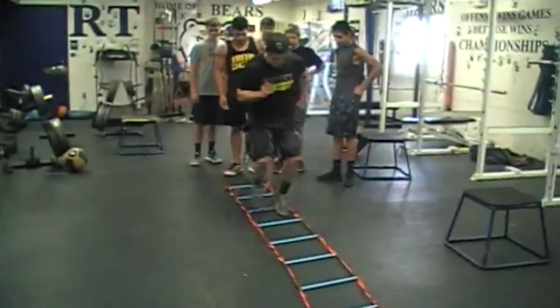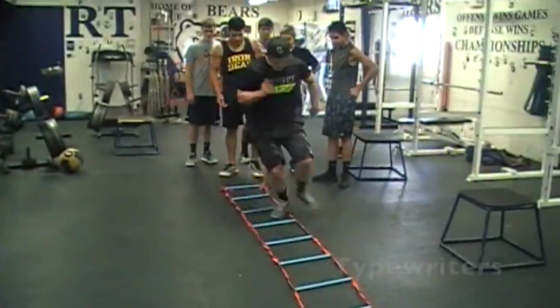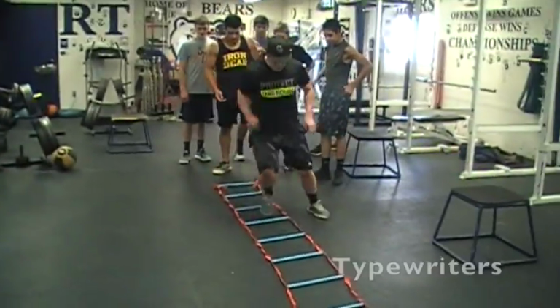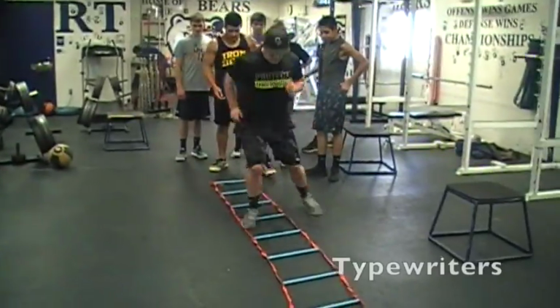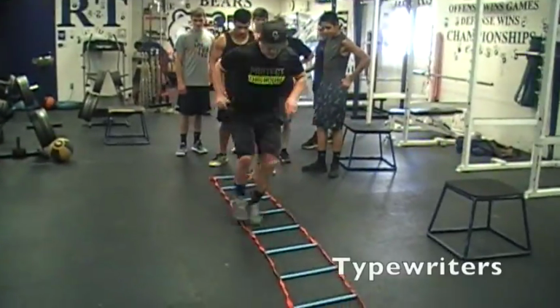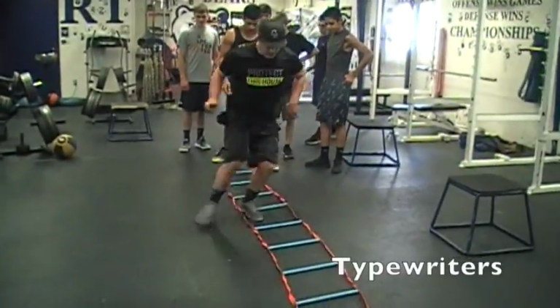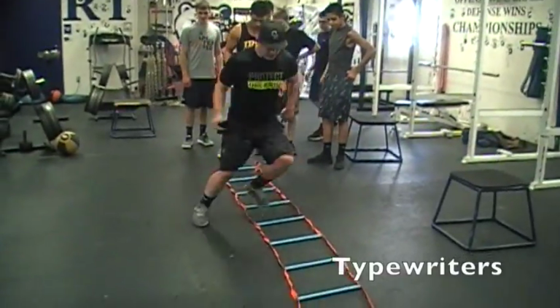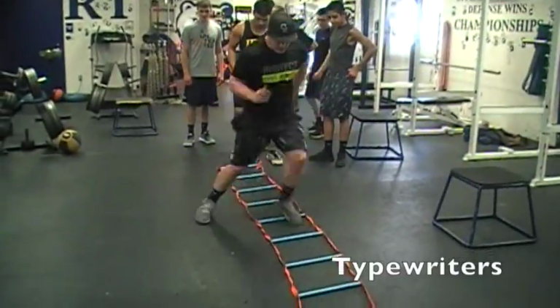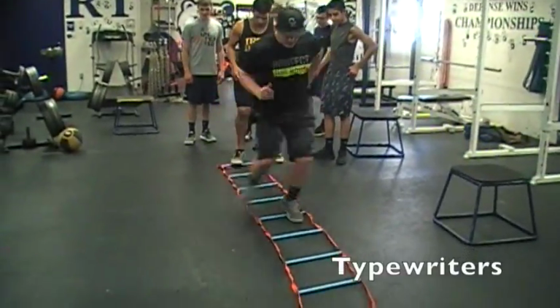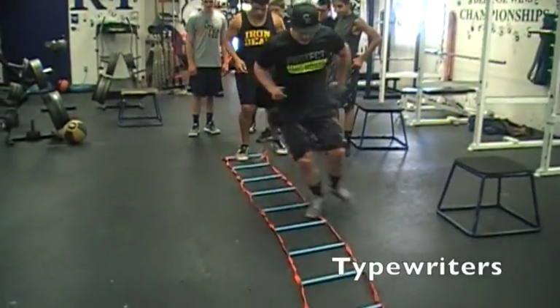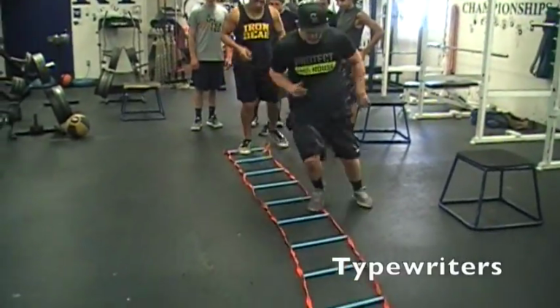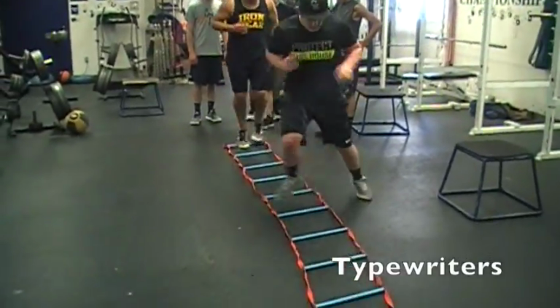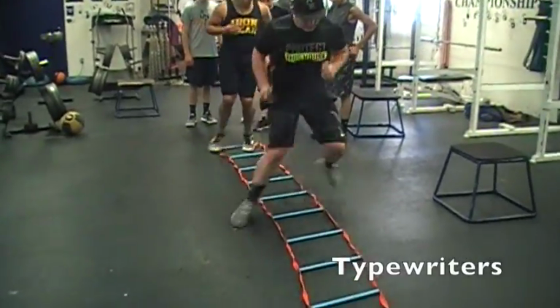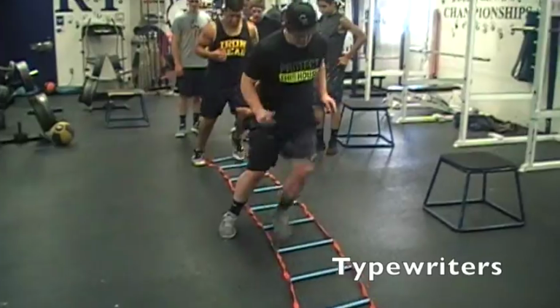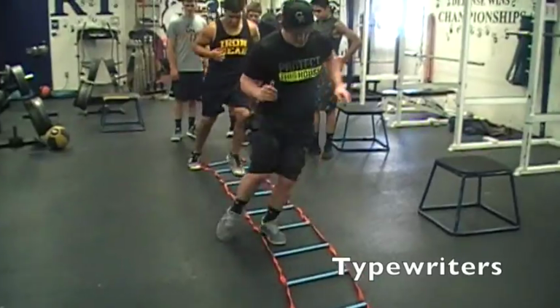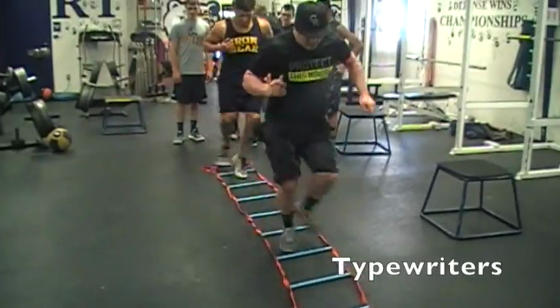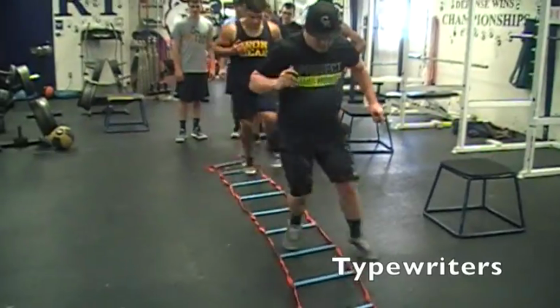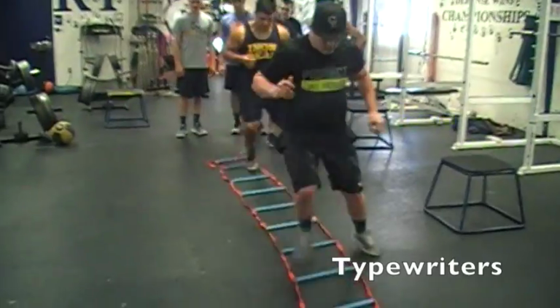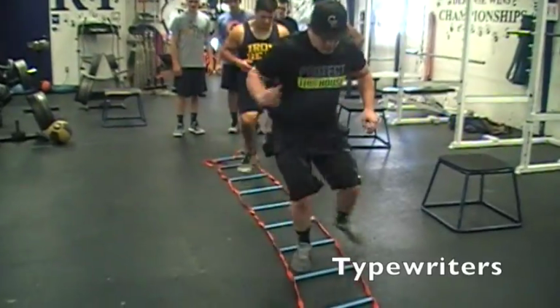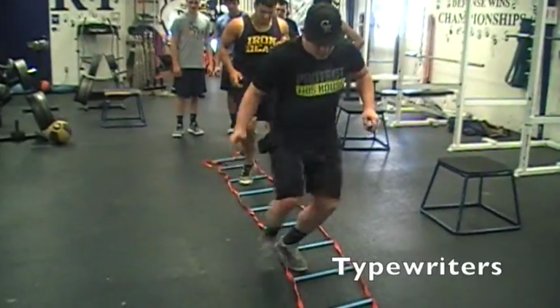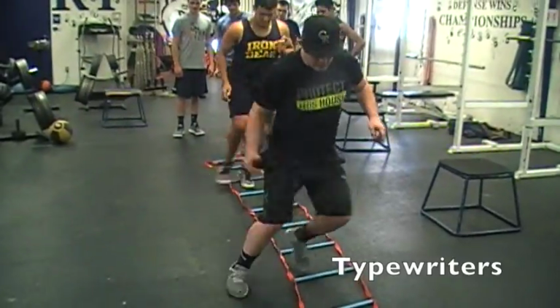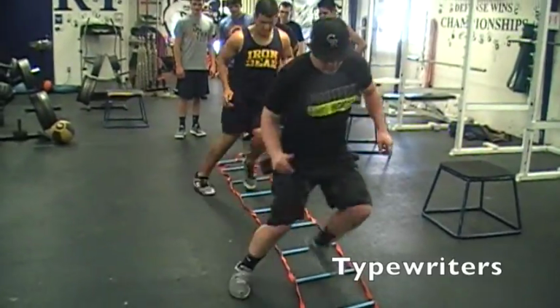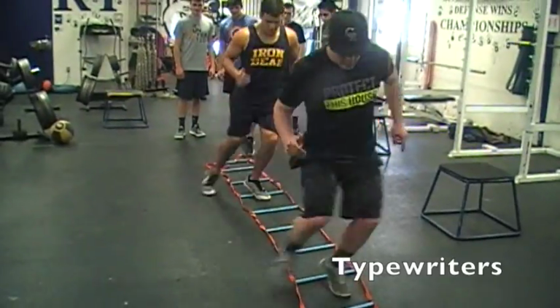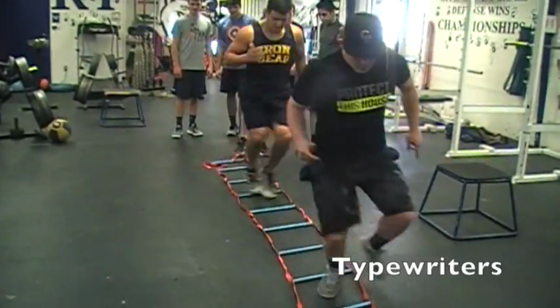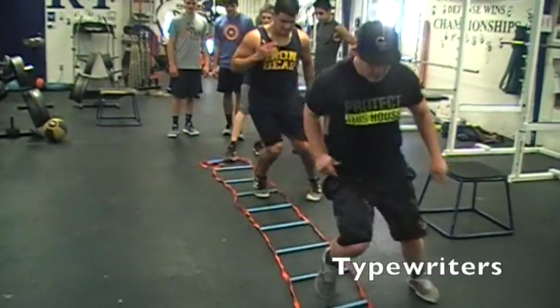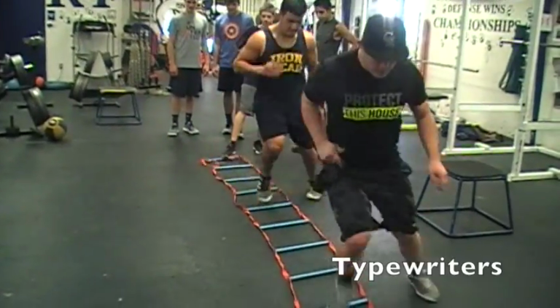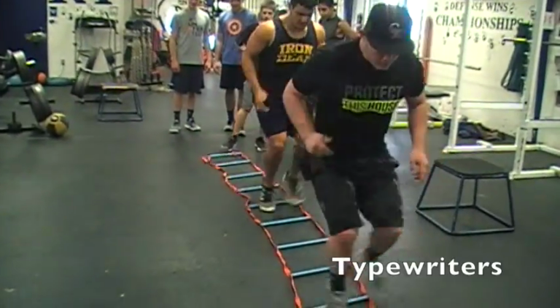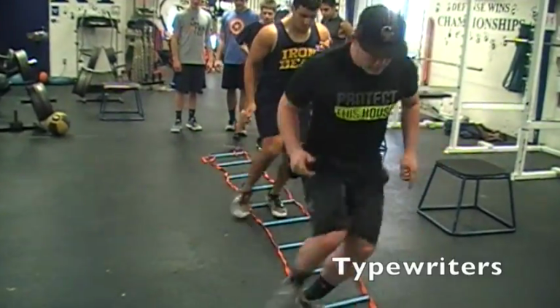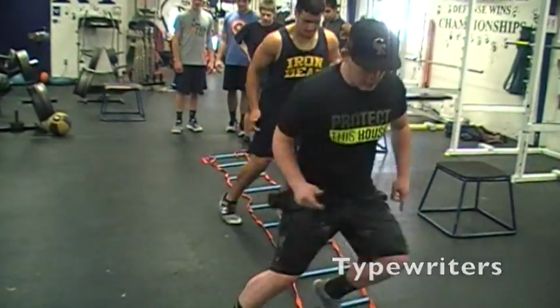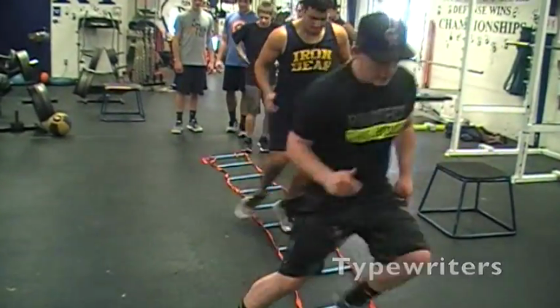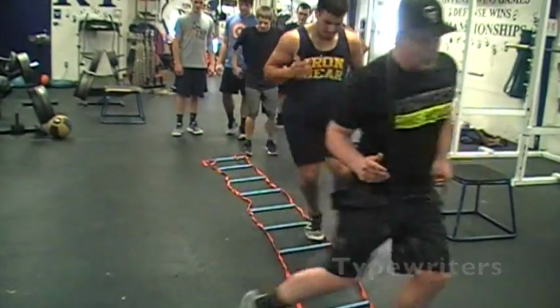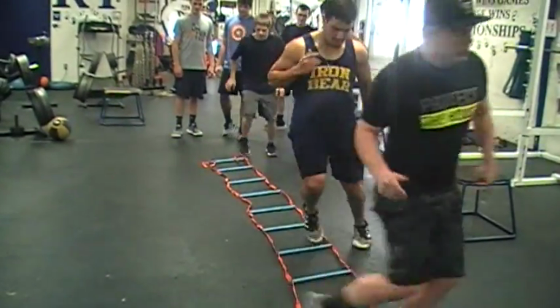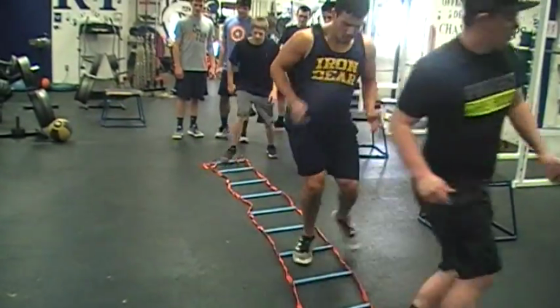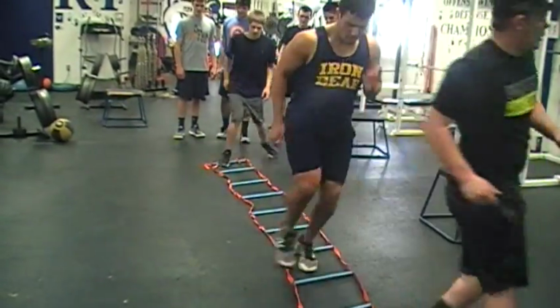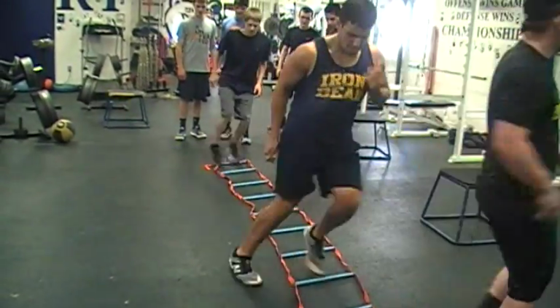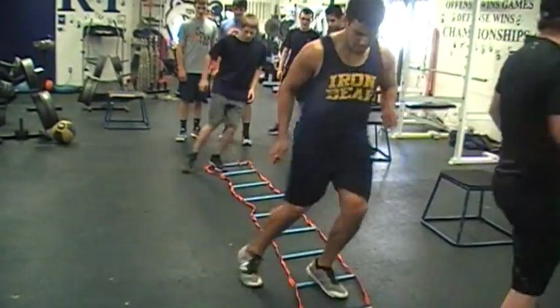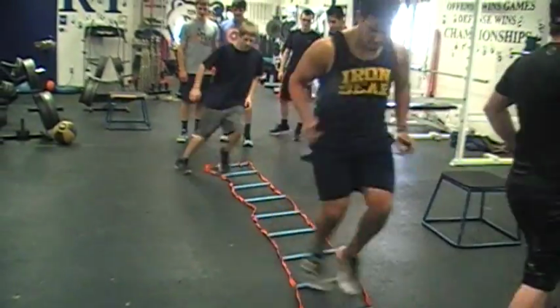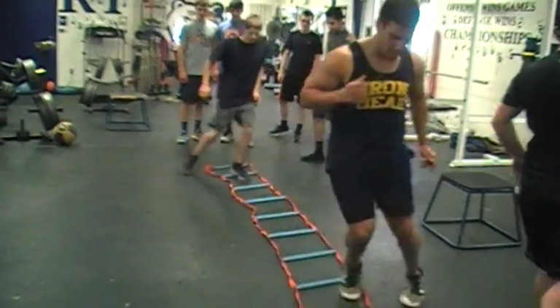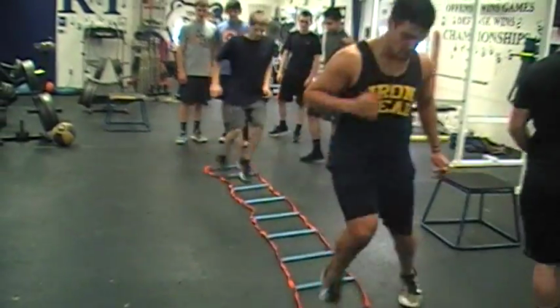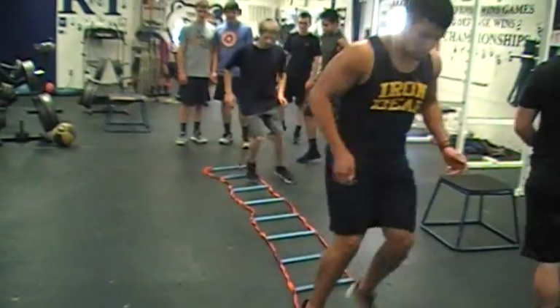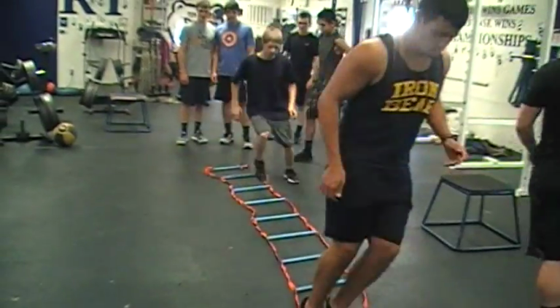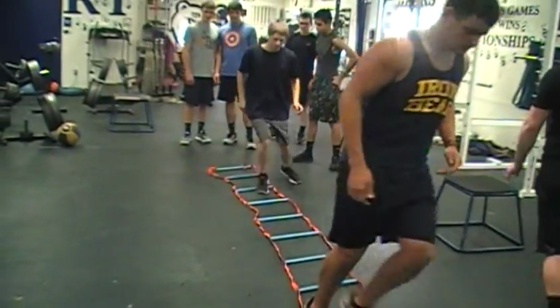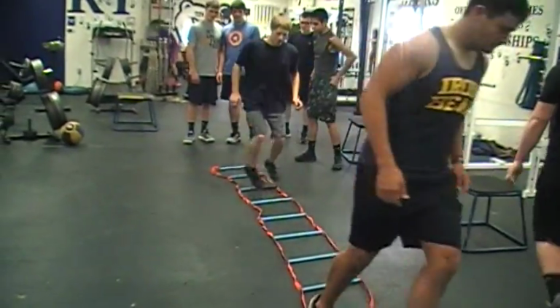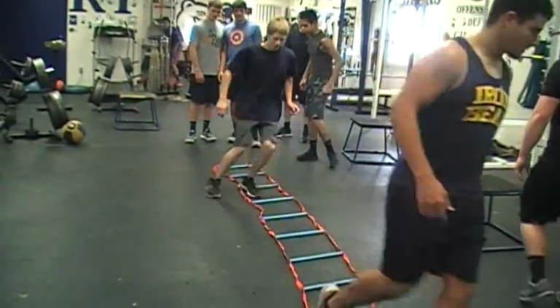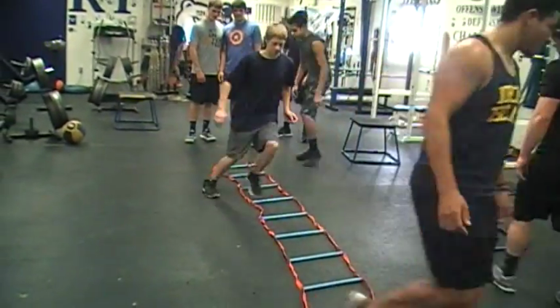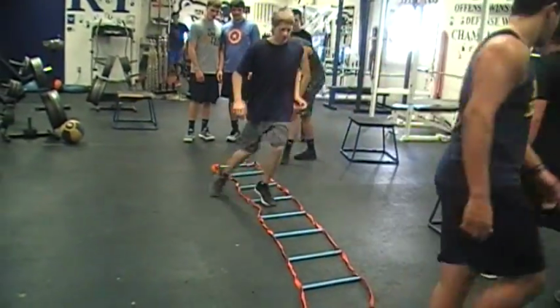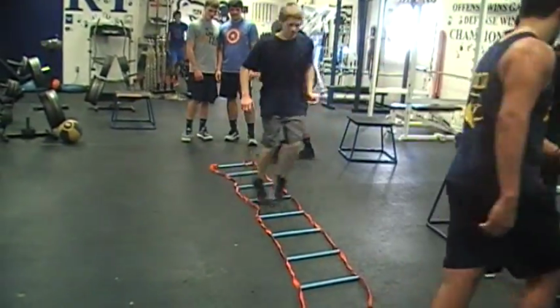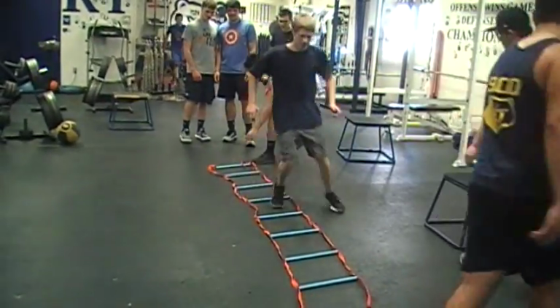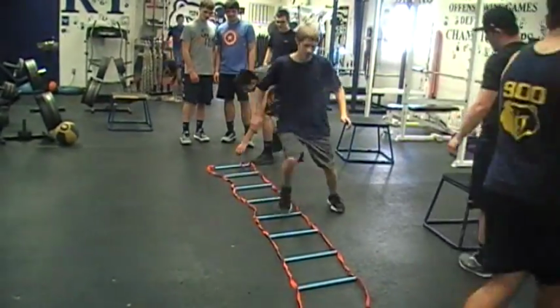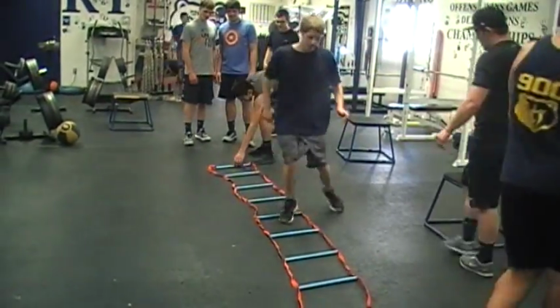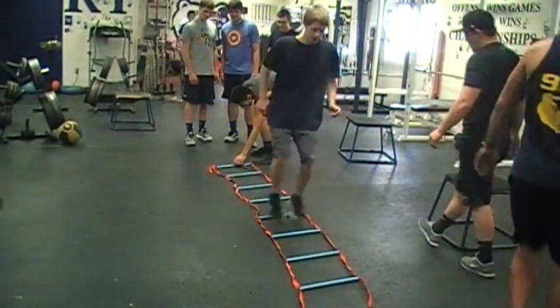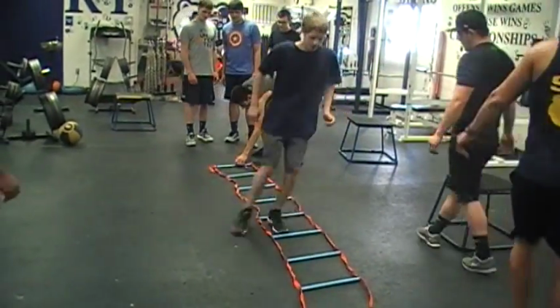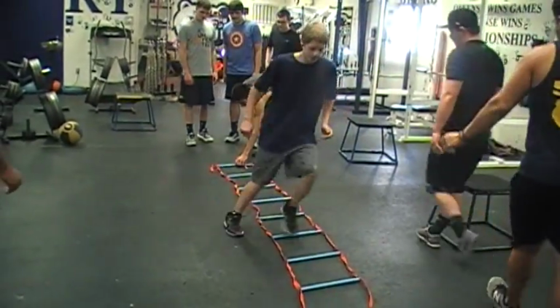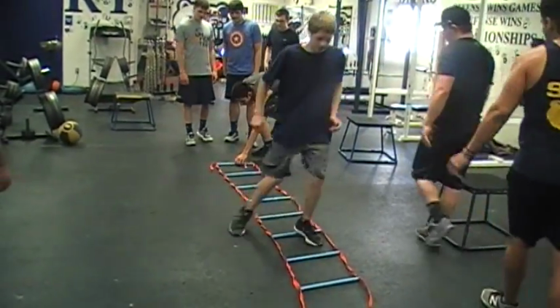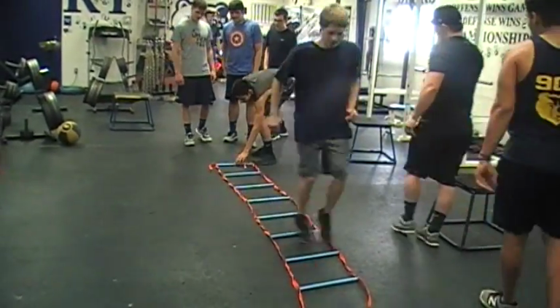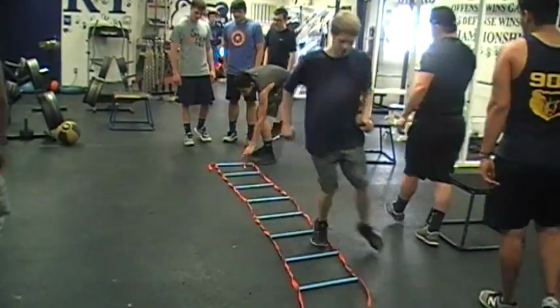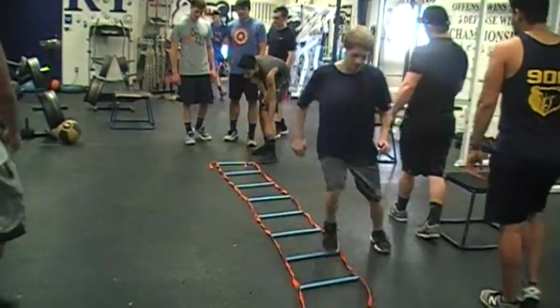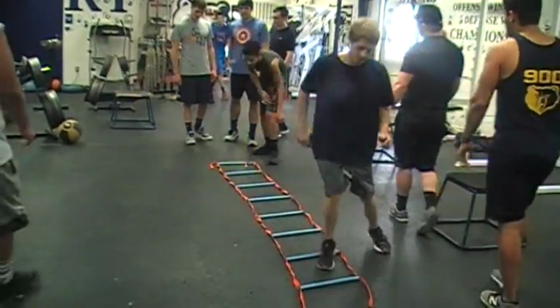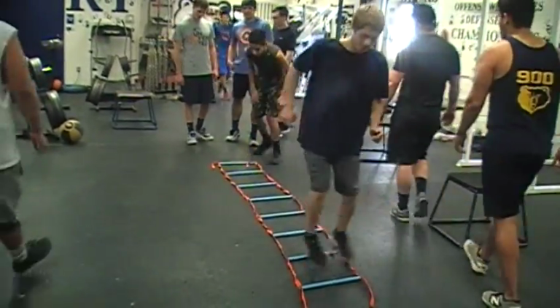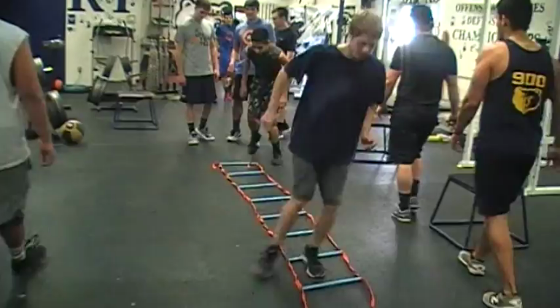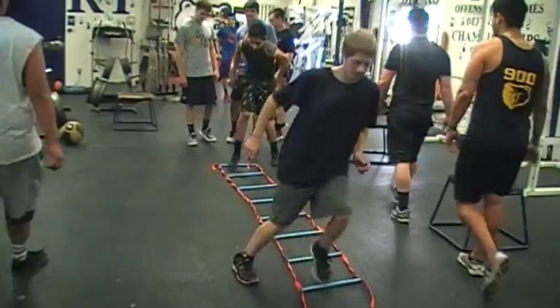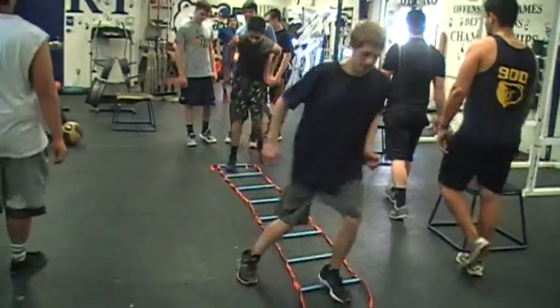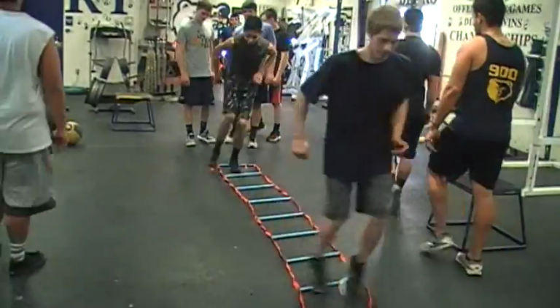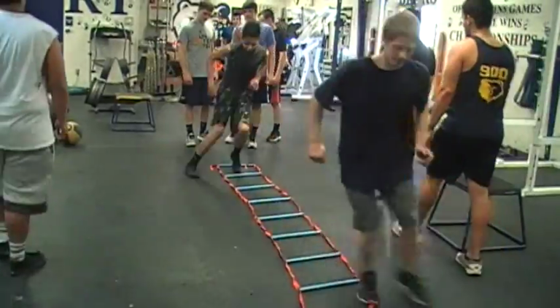The next ladder drill we call tyre riders. They get both feet in and out in the same box as they go side to side, just like this right here.